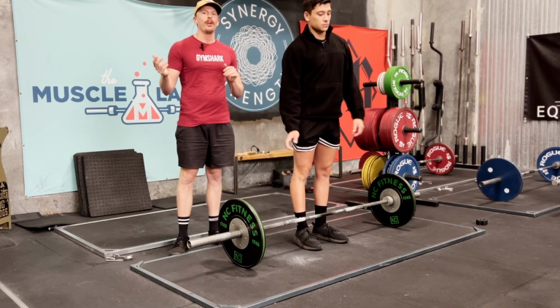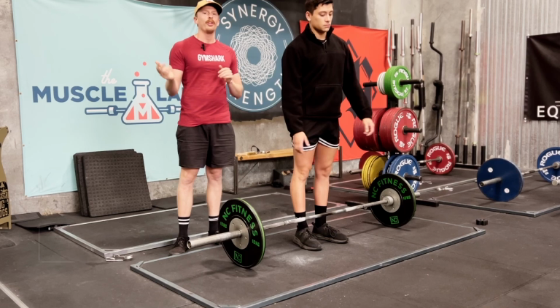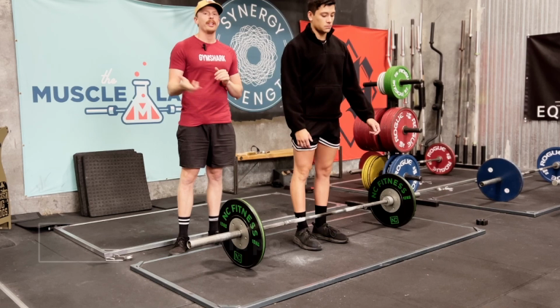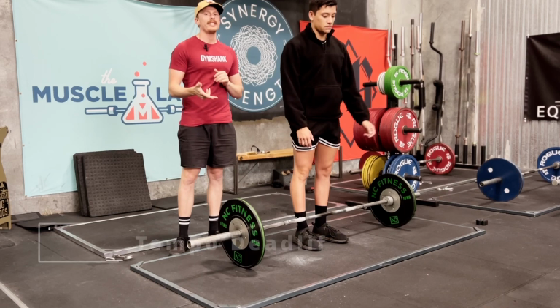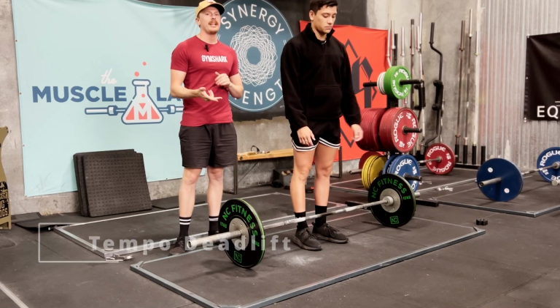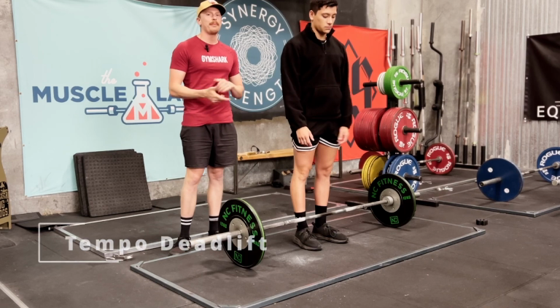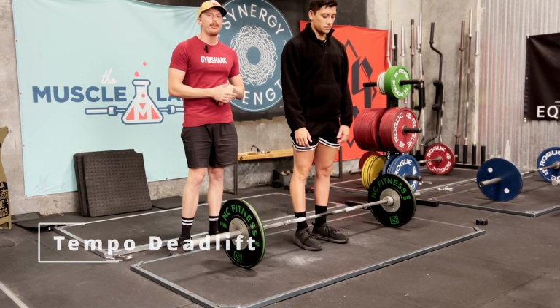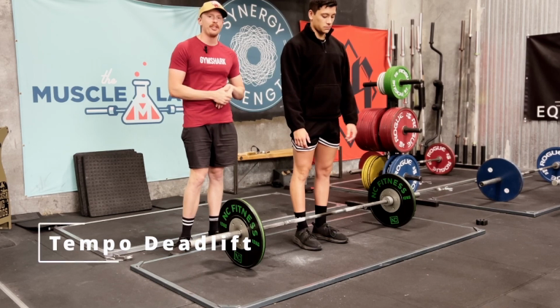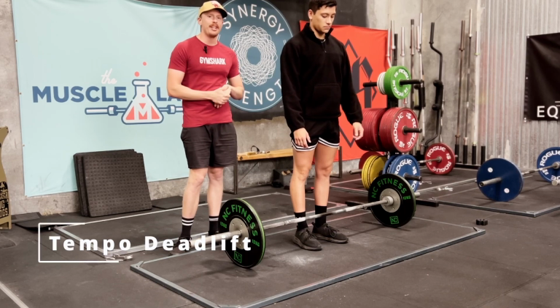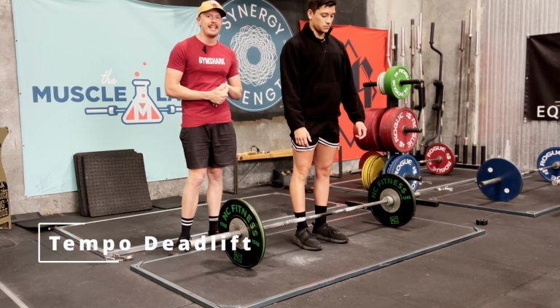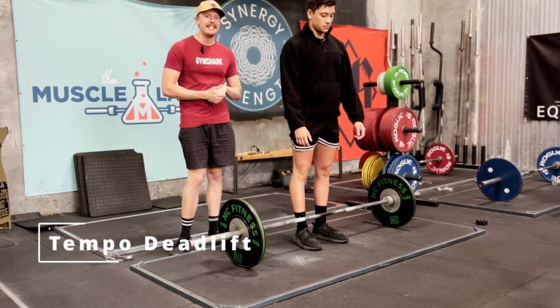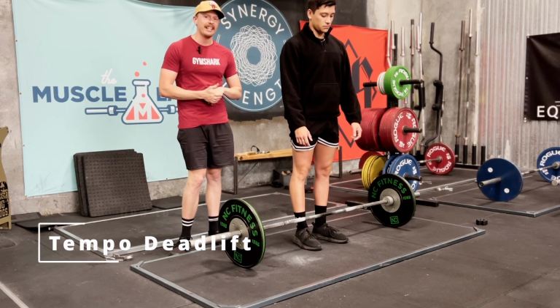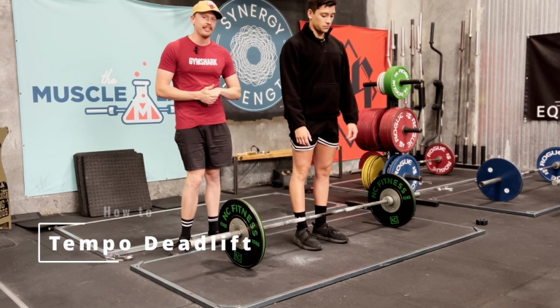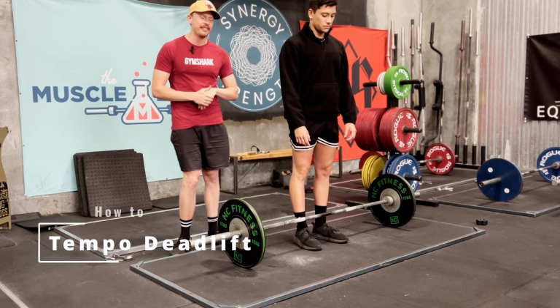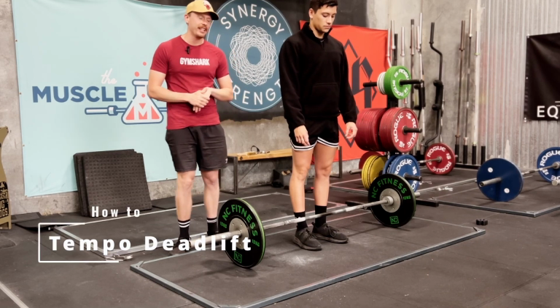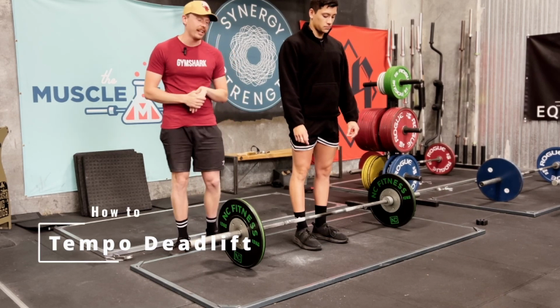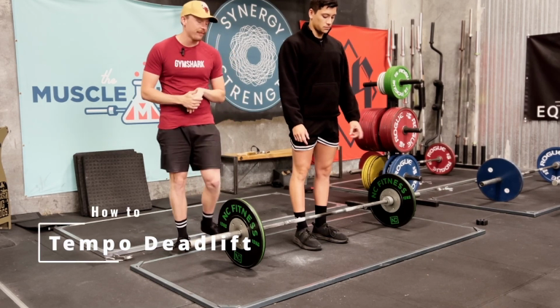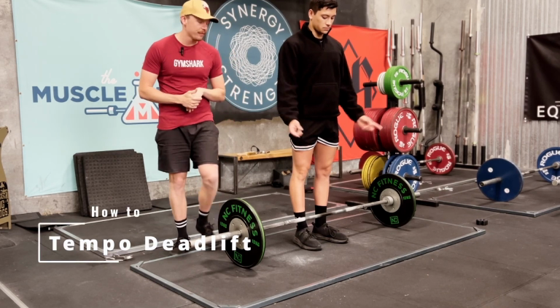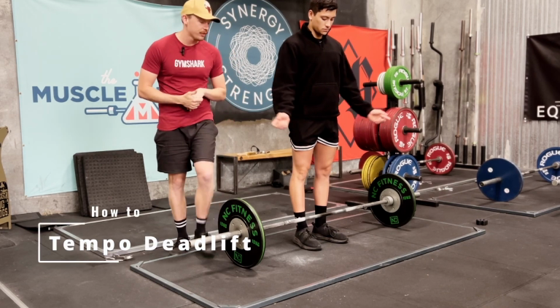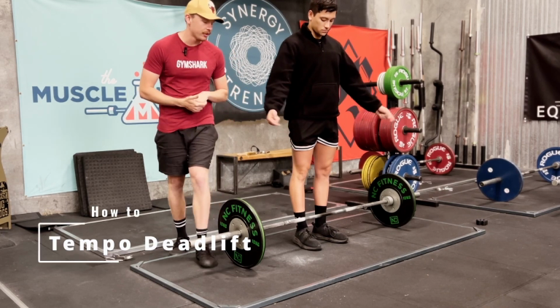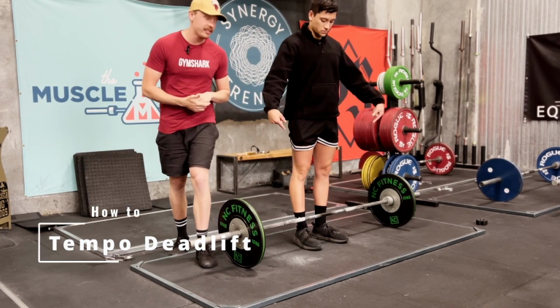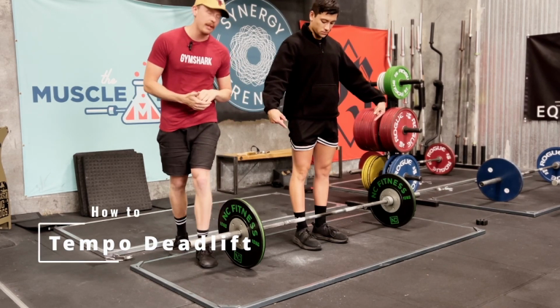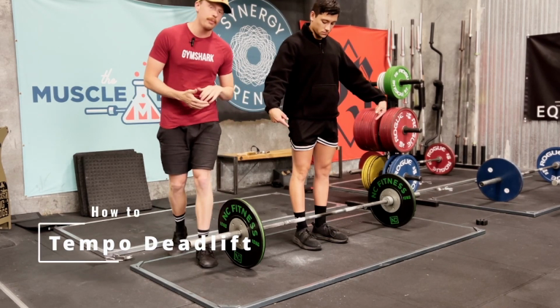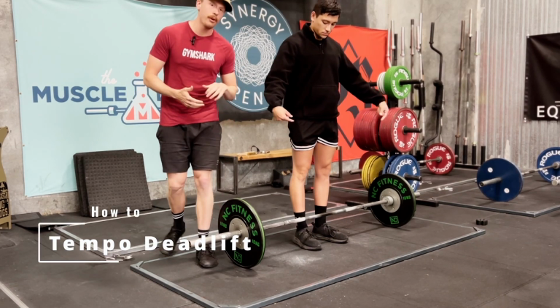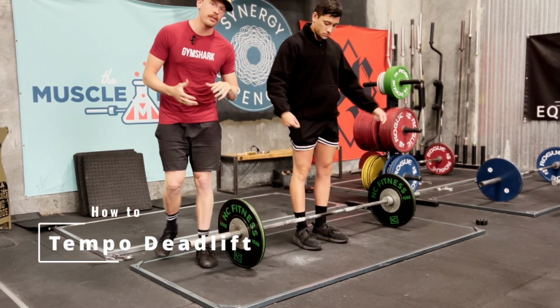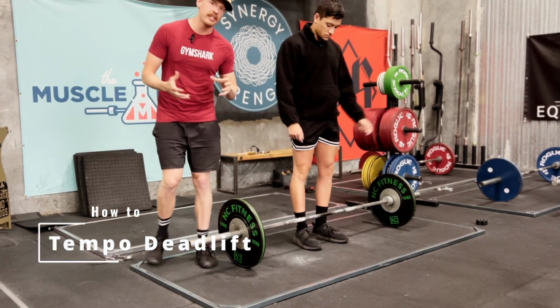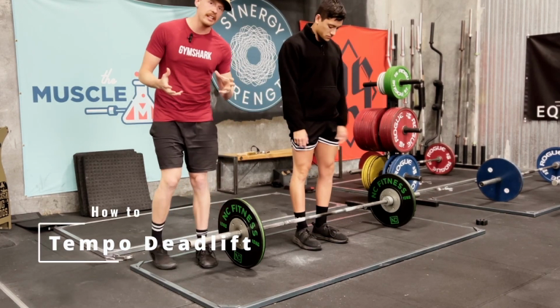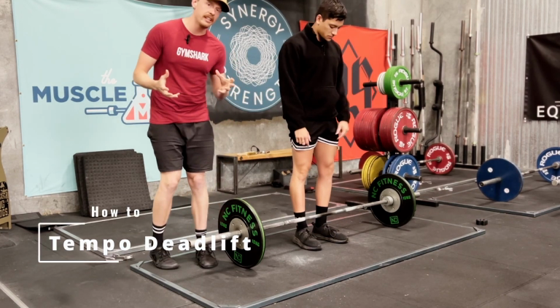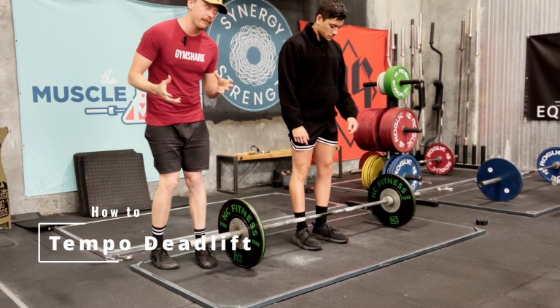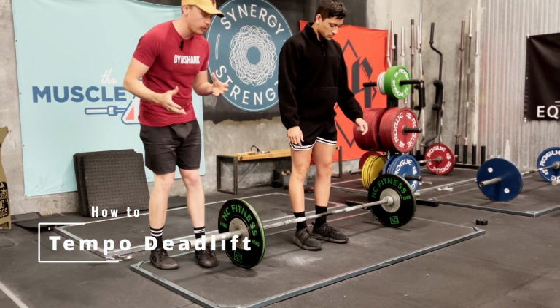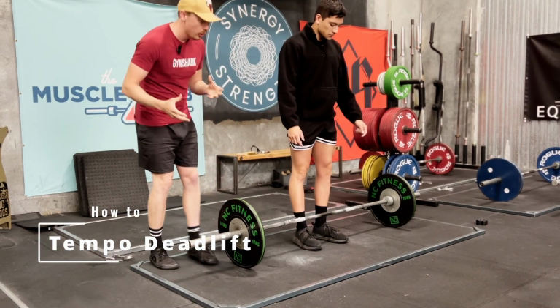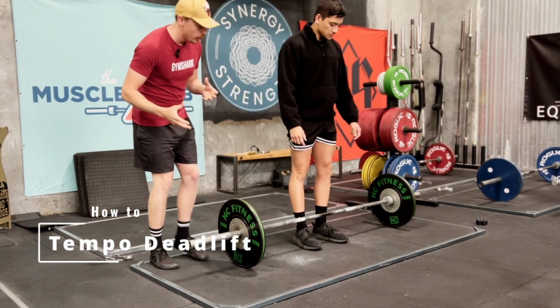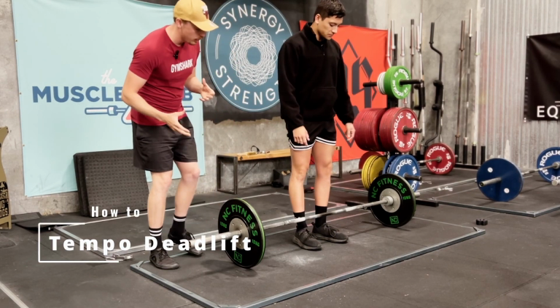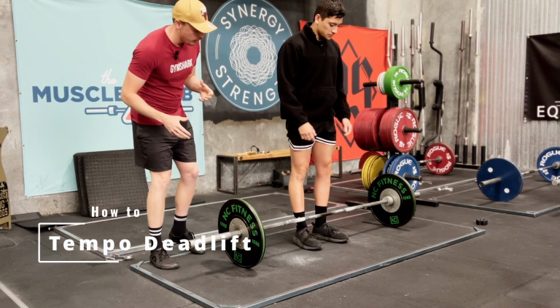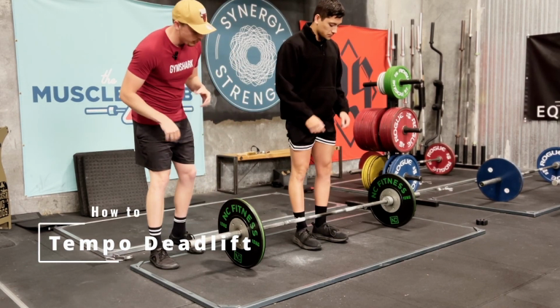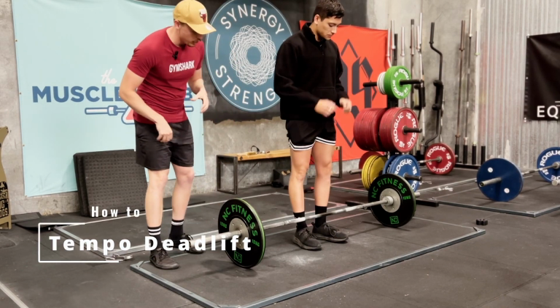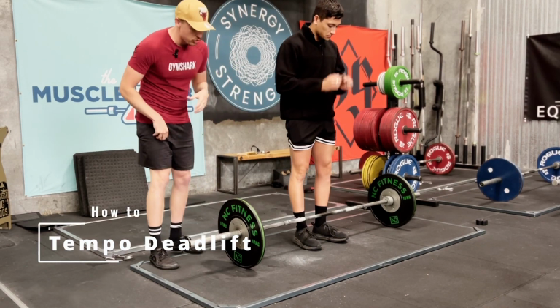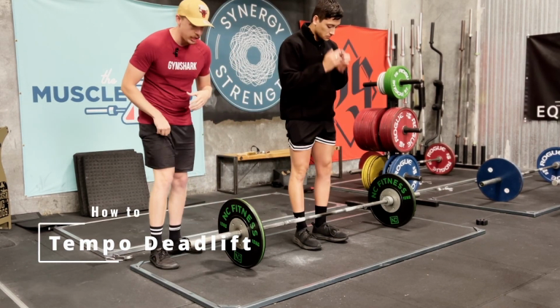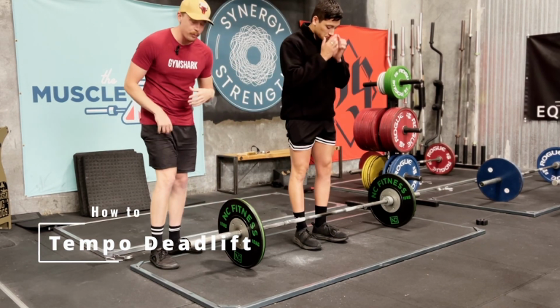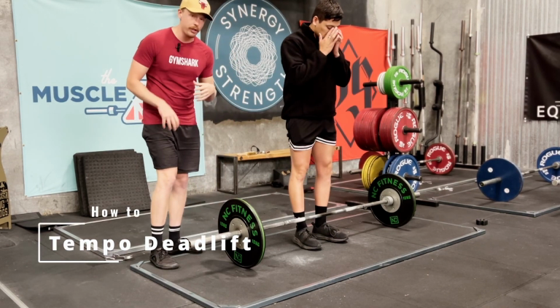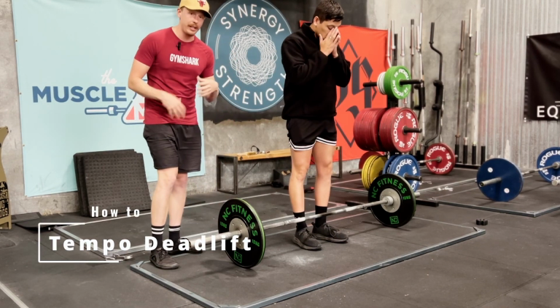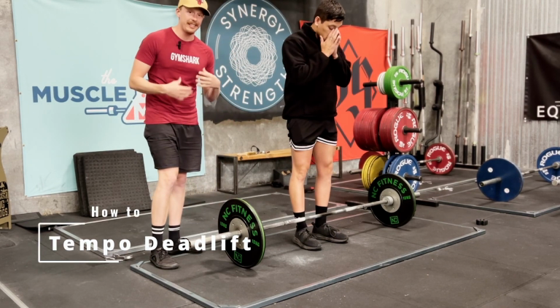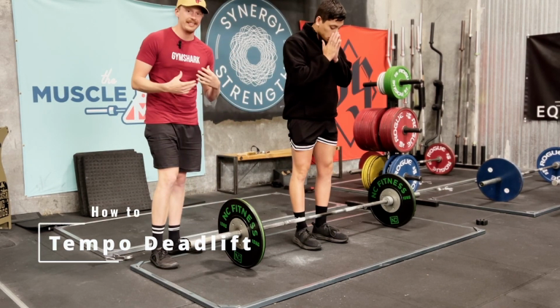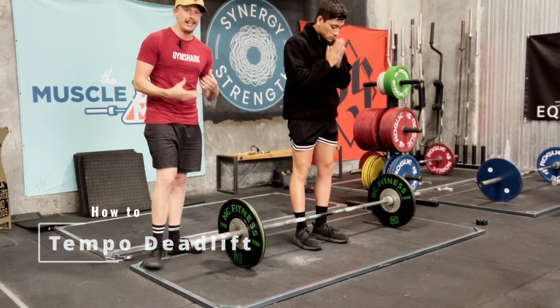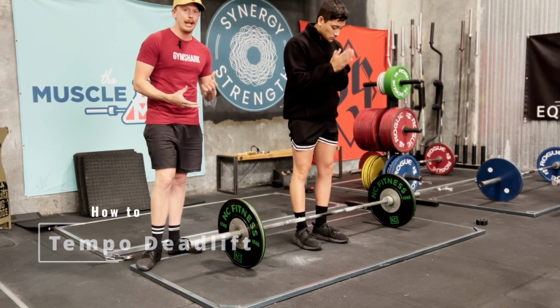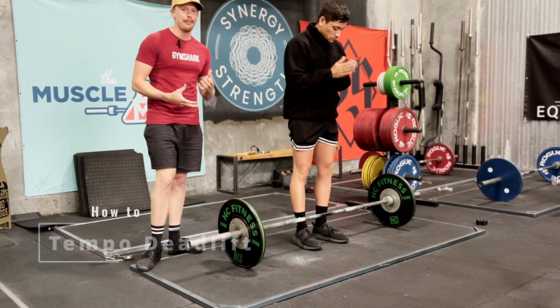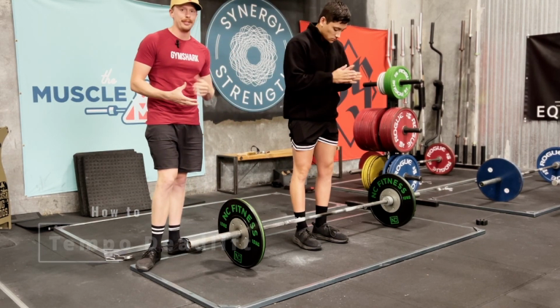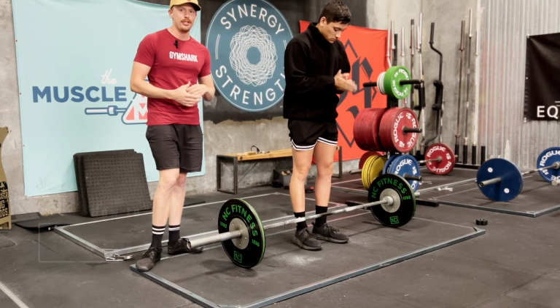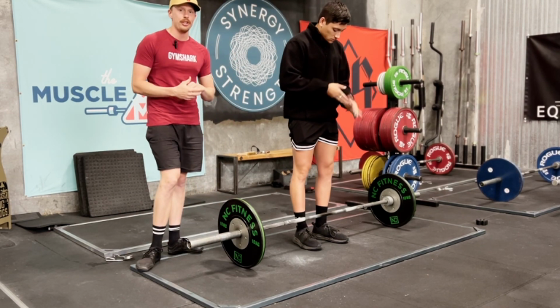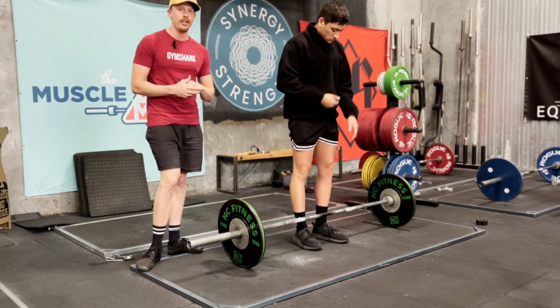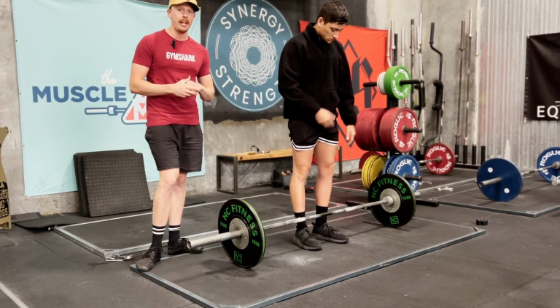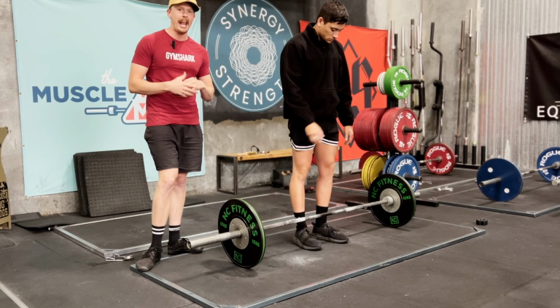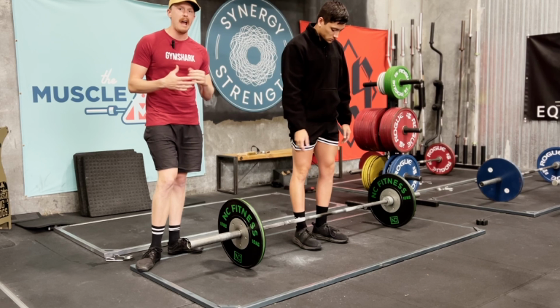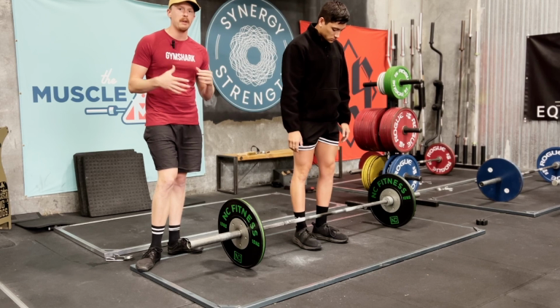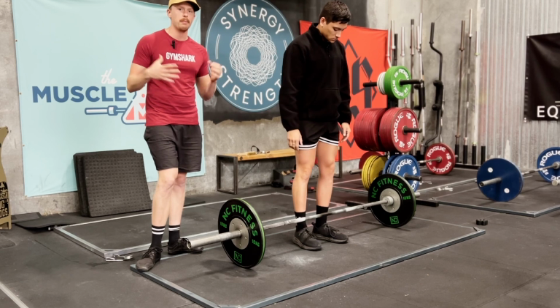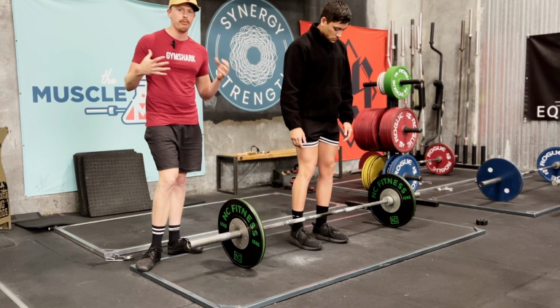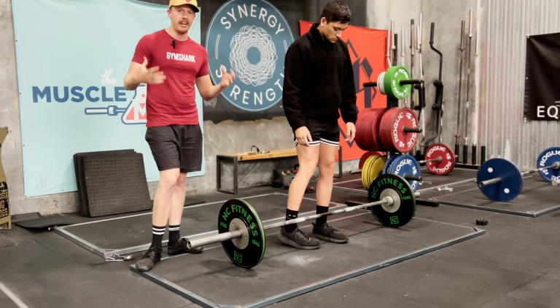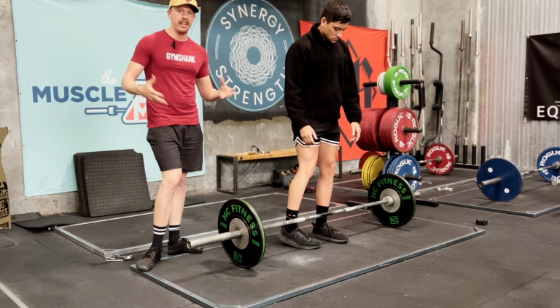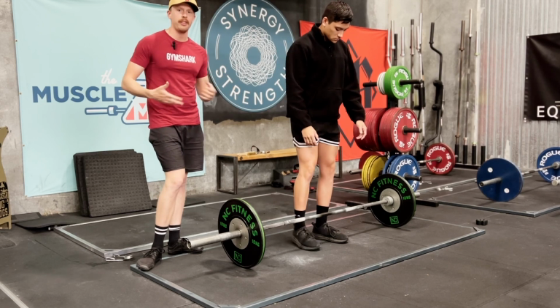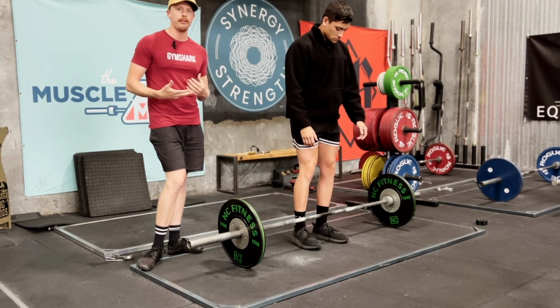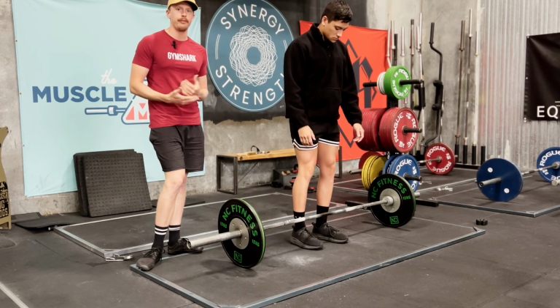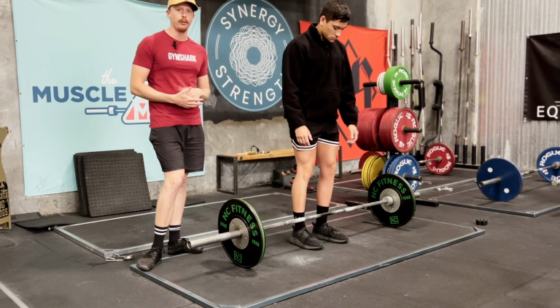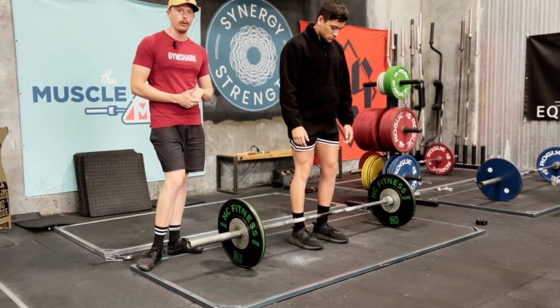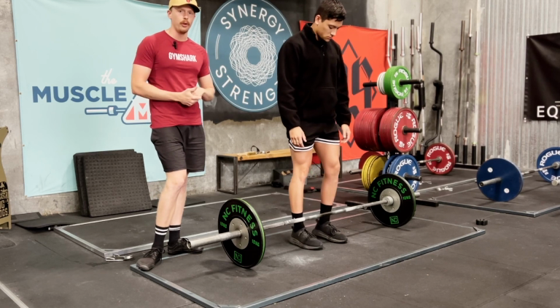We're going to look at tempo to the knee deadlifts here. So tempo deadlift — we're going to try and work on our starting position and how we break the floor.